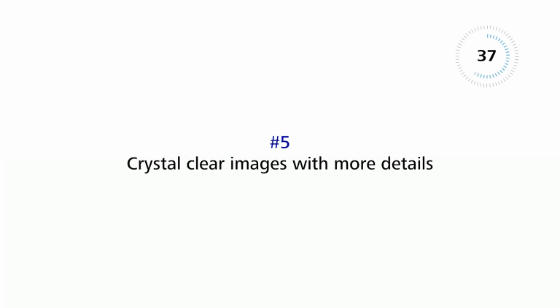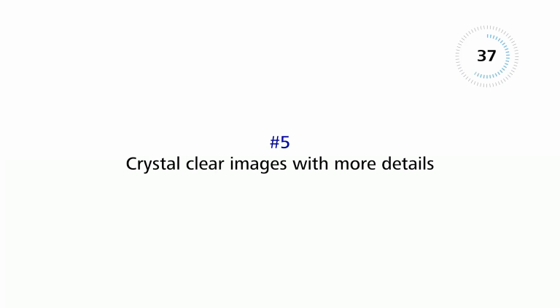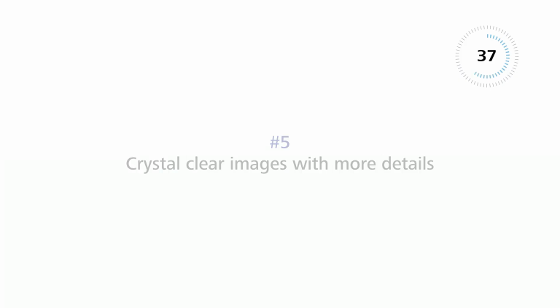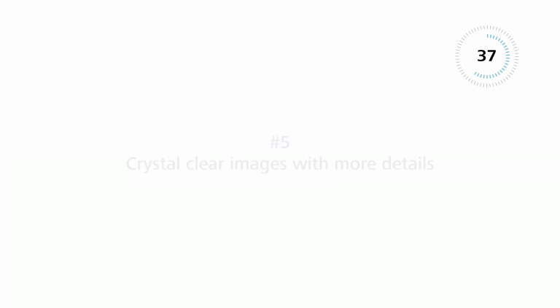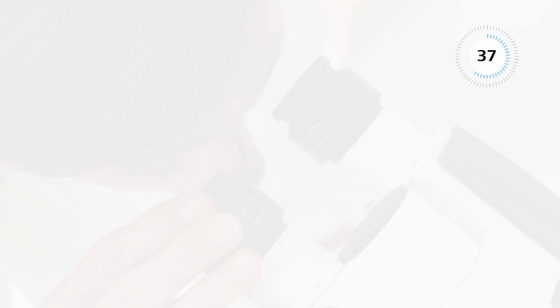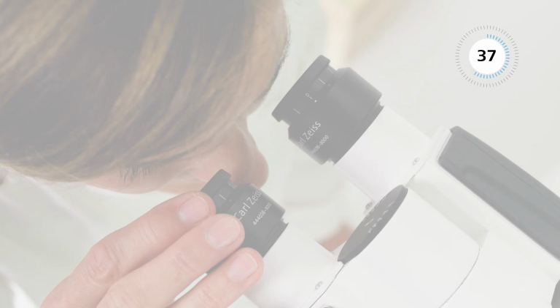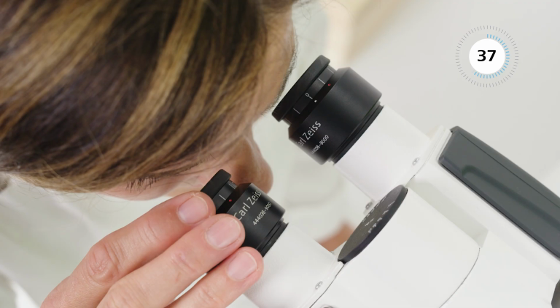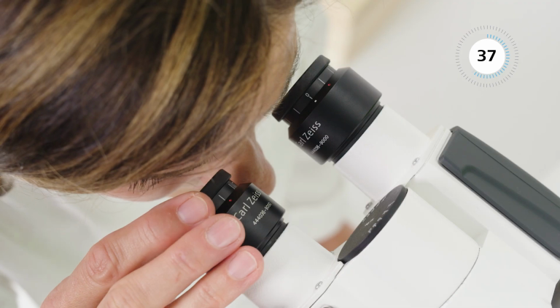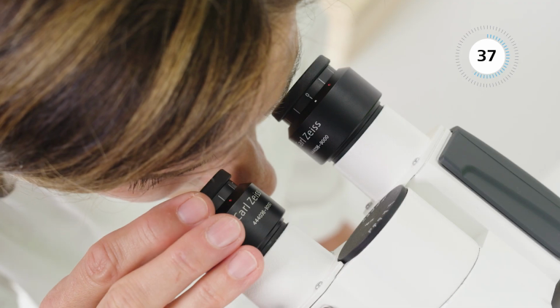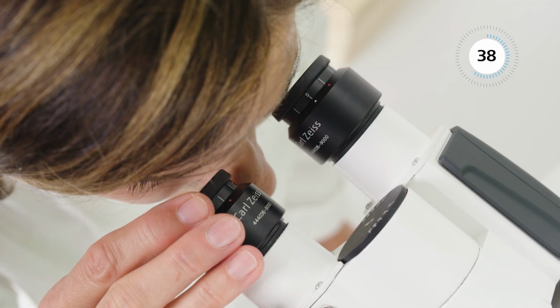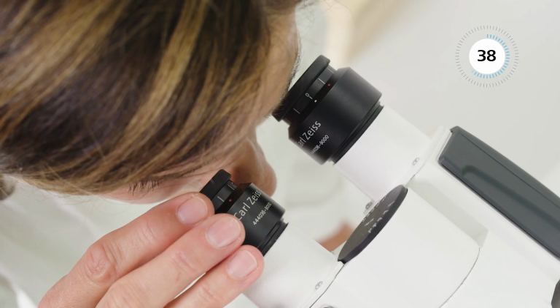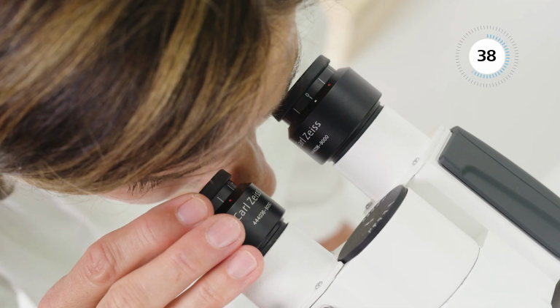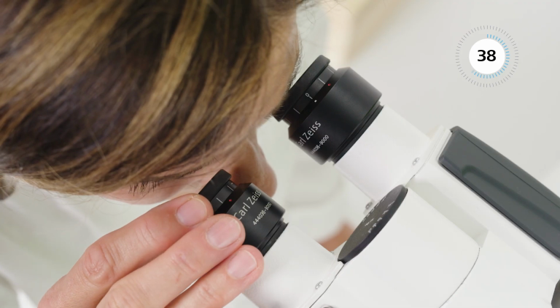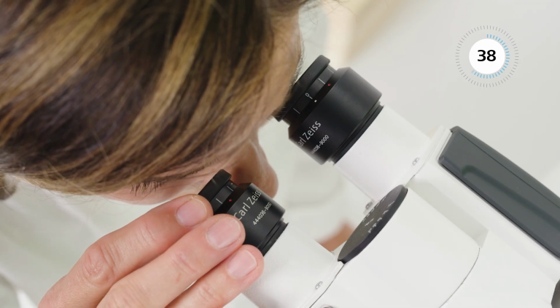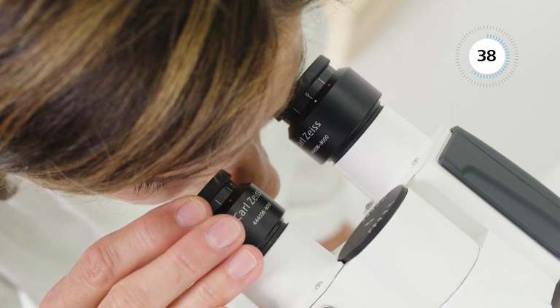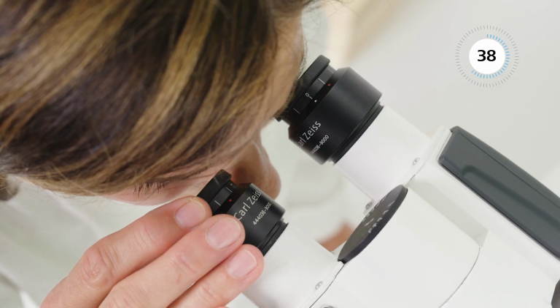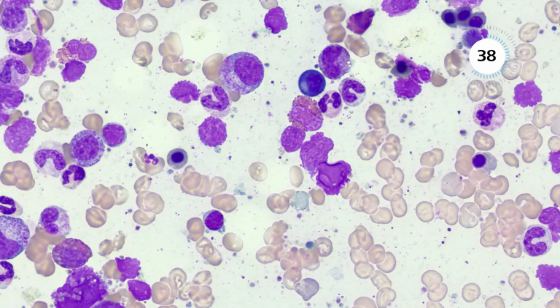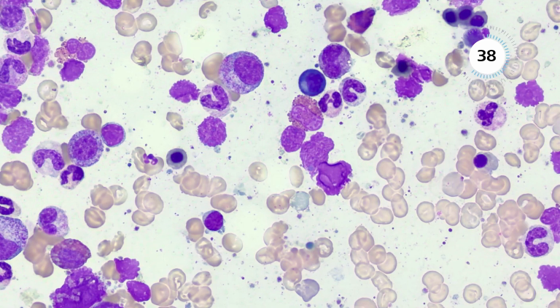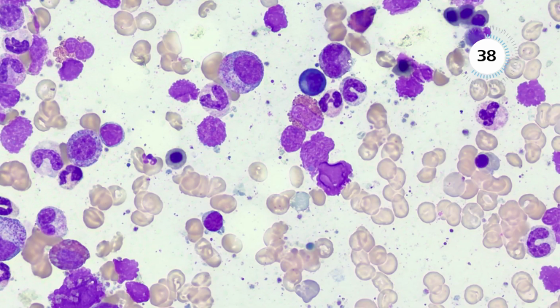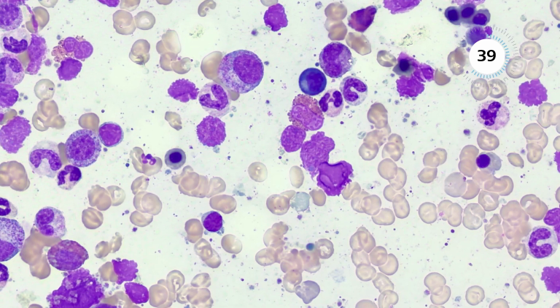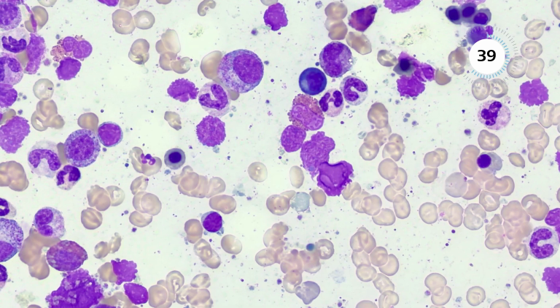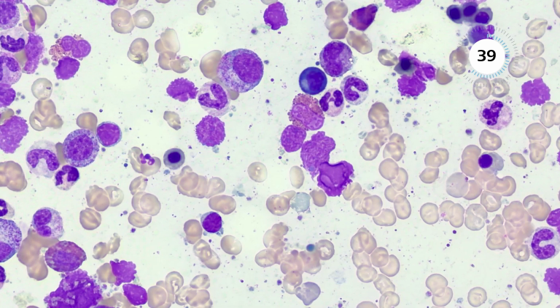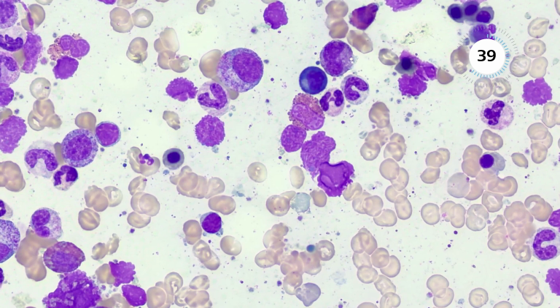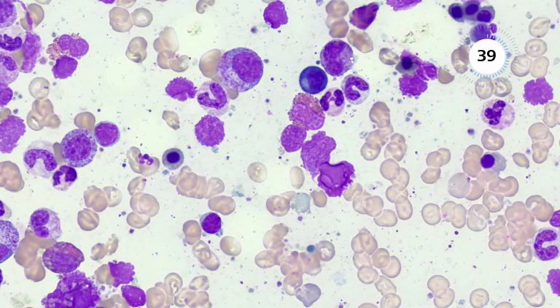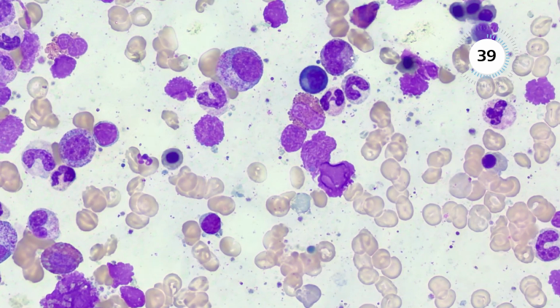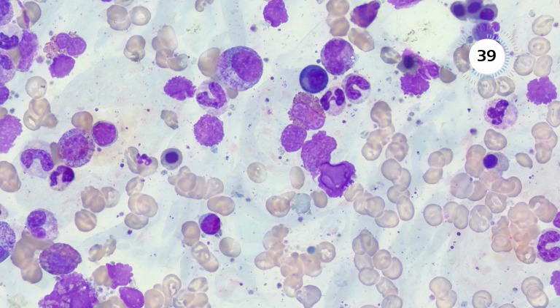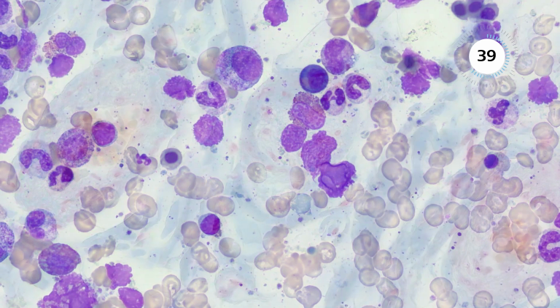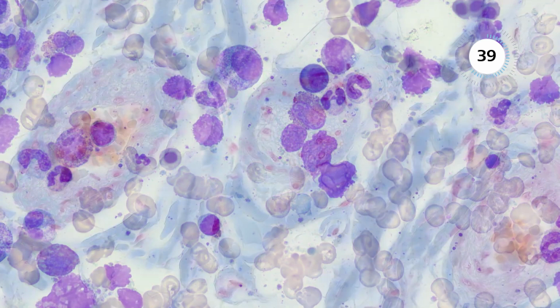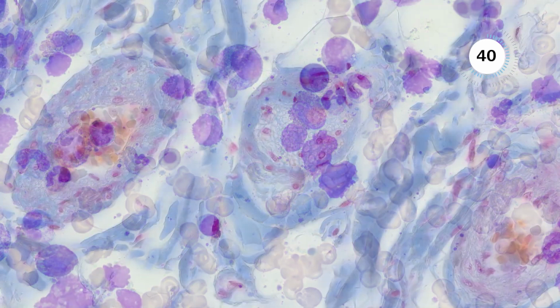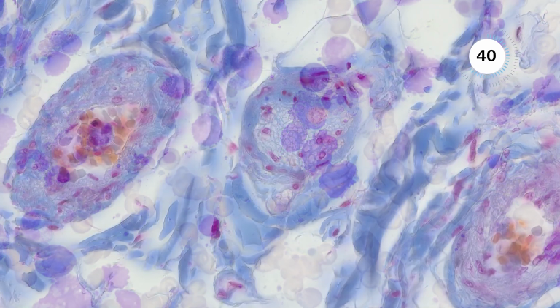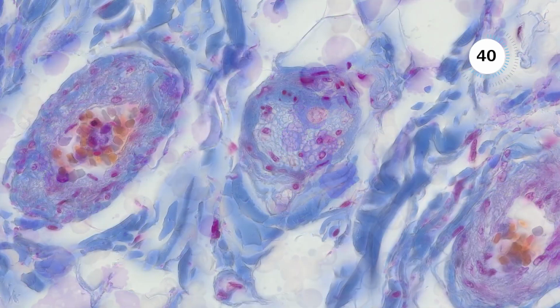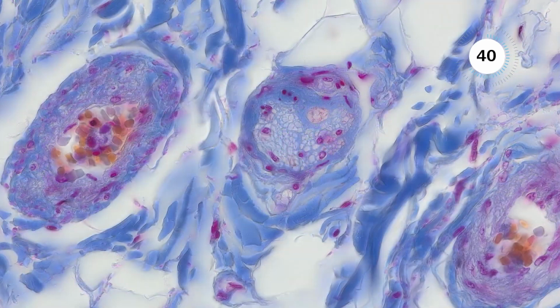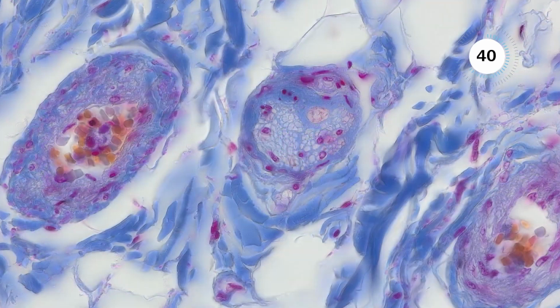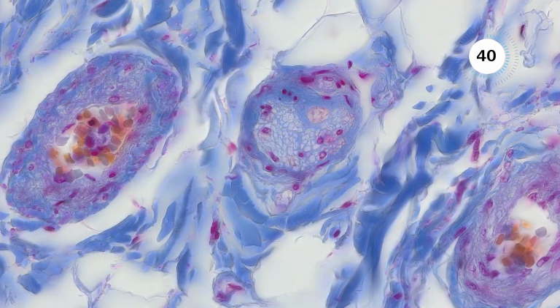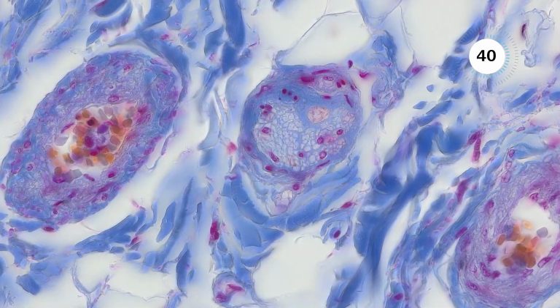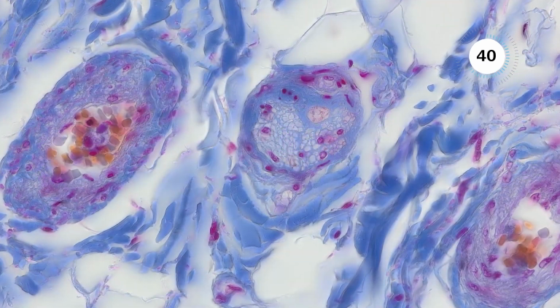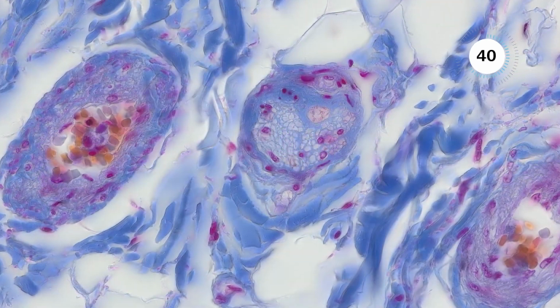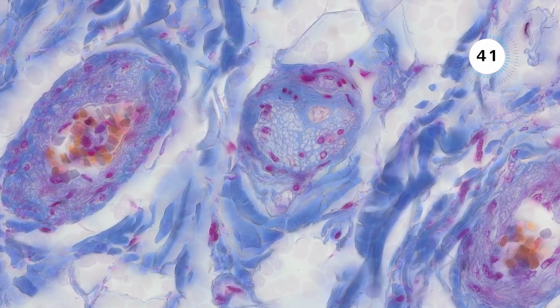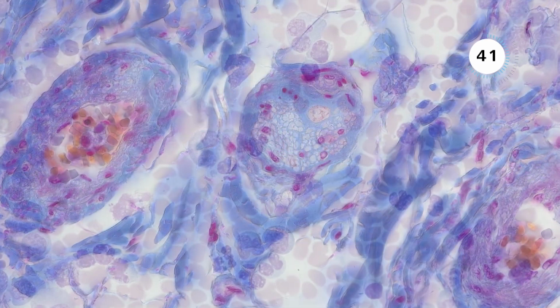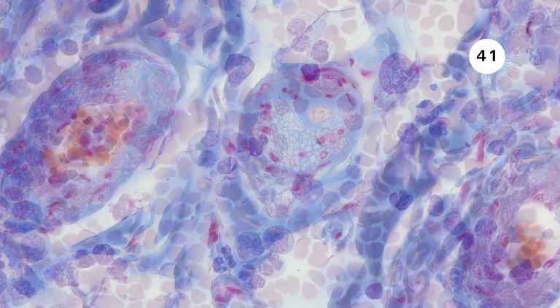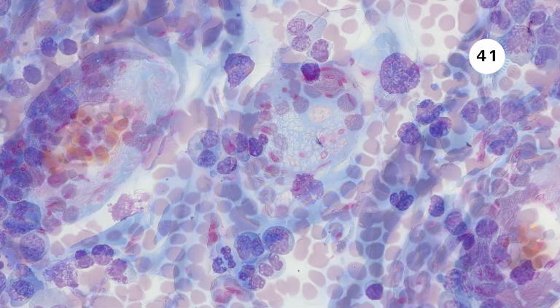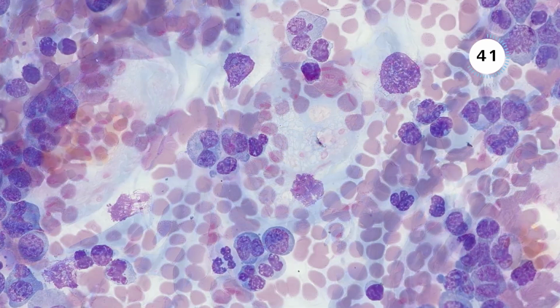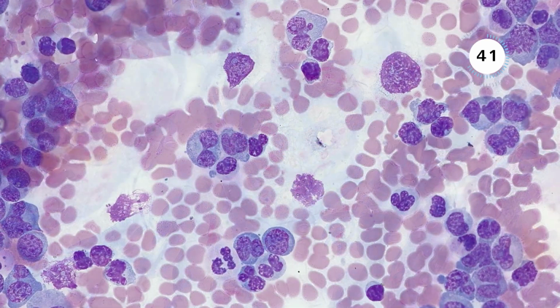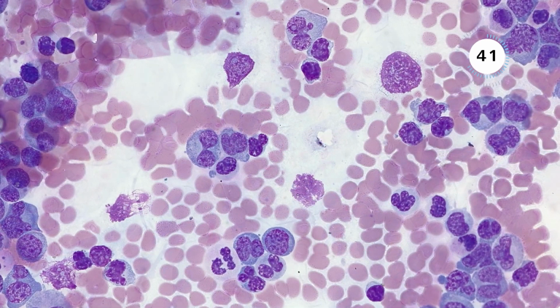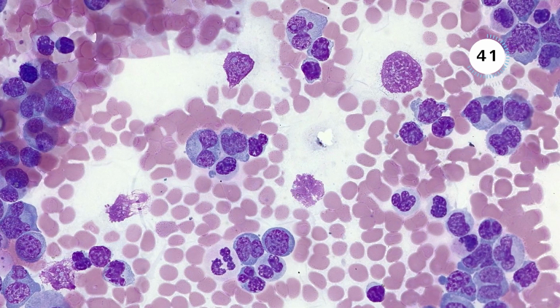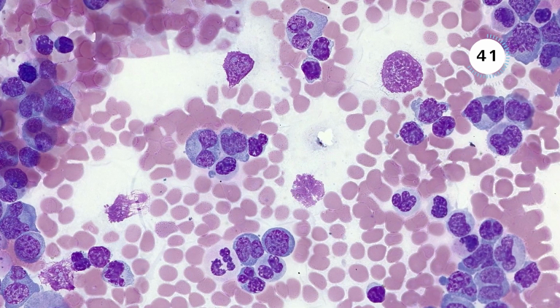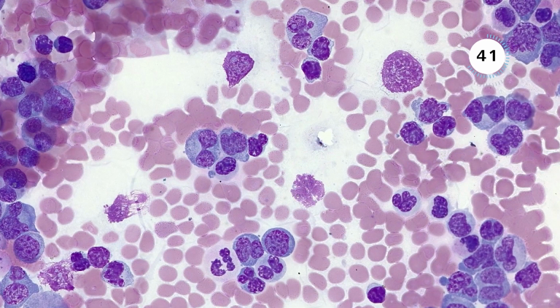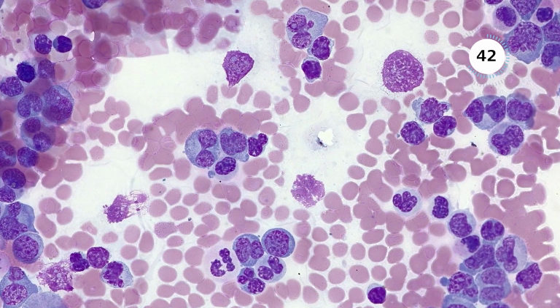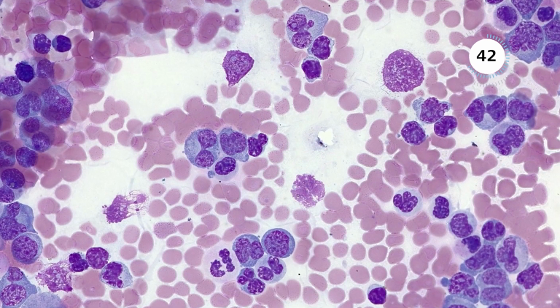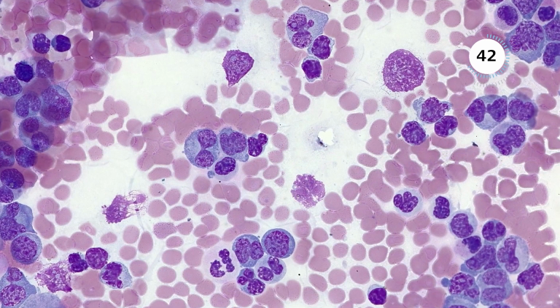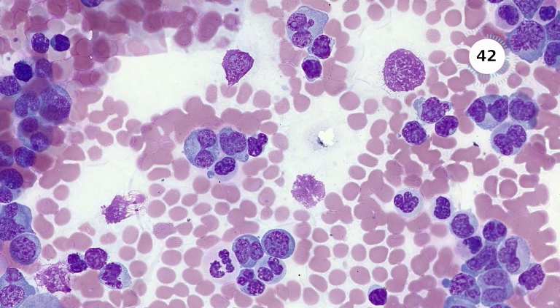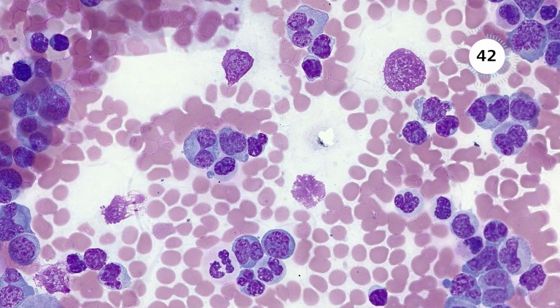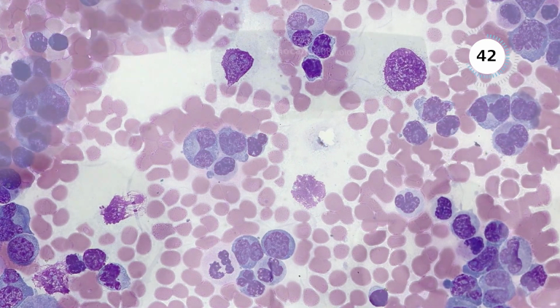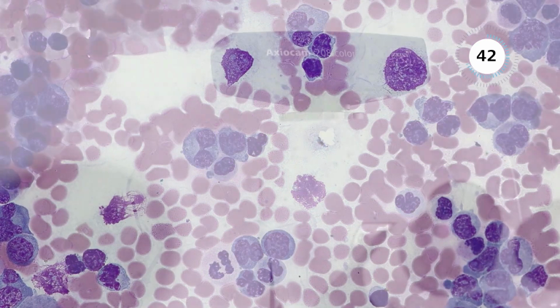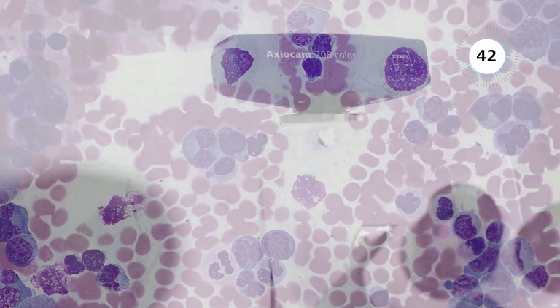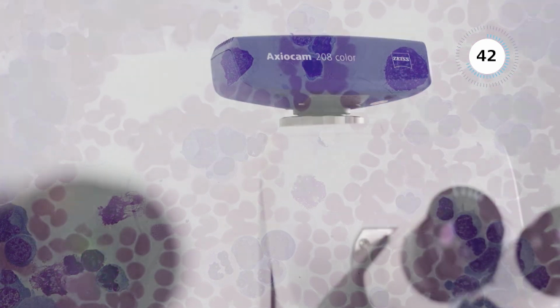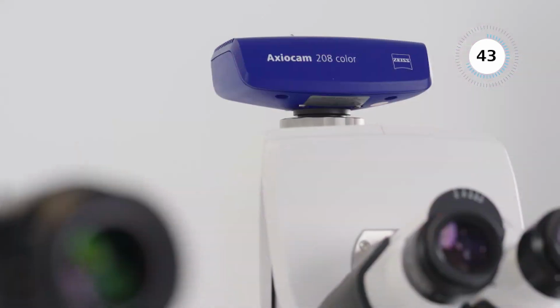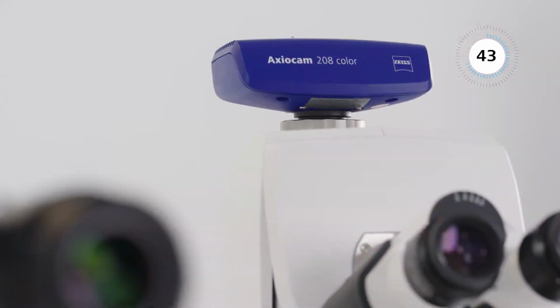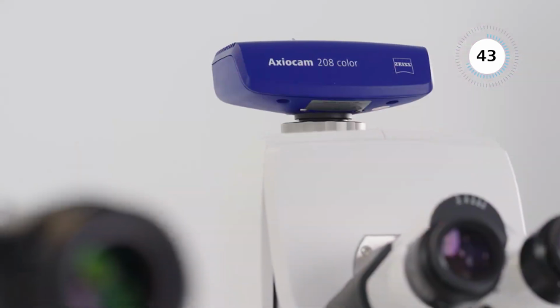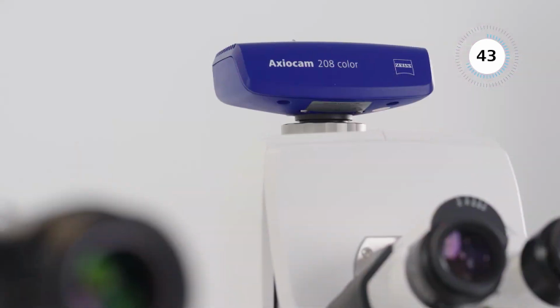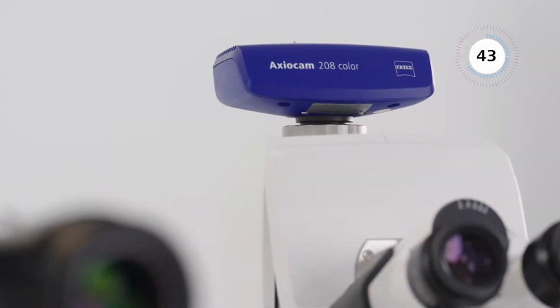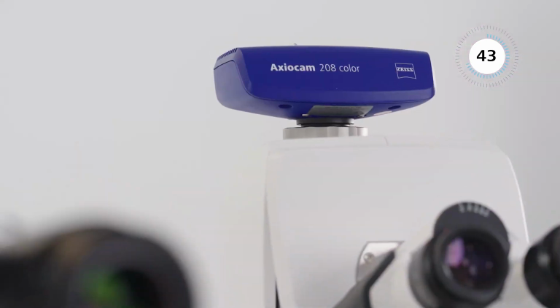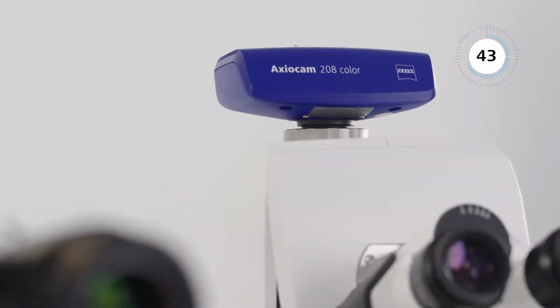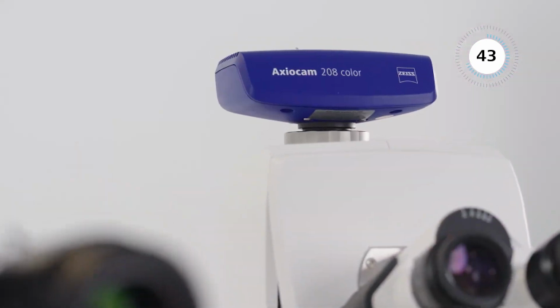Axiocom 208 provides 4K resolution and high-quality images for documentation of your clinical findings.